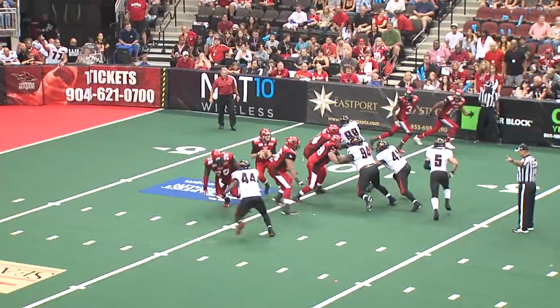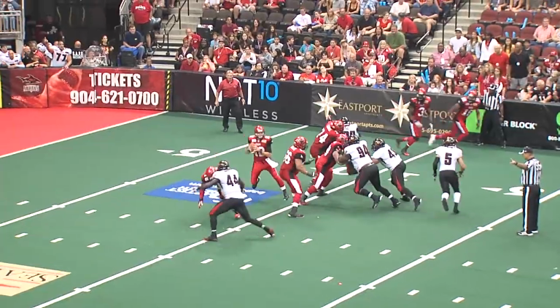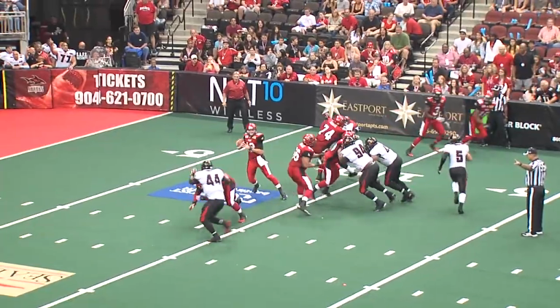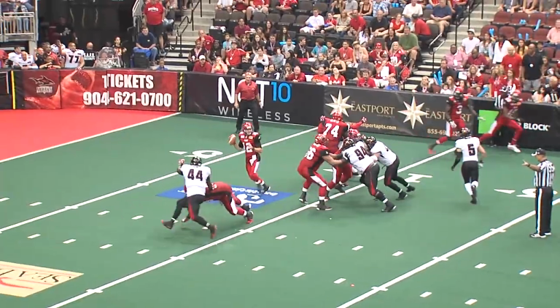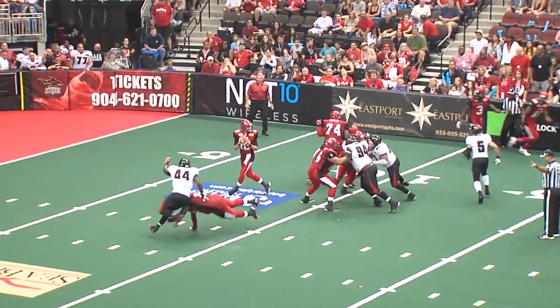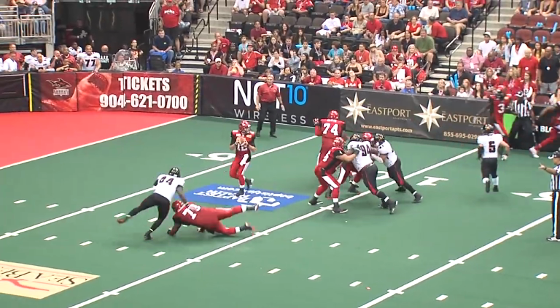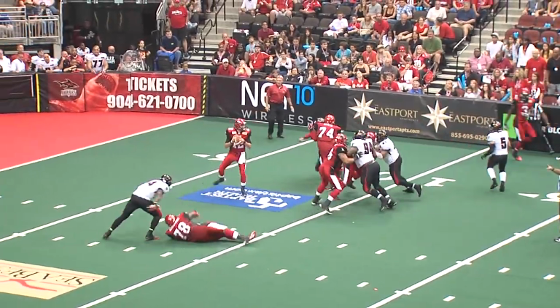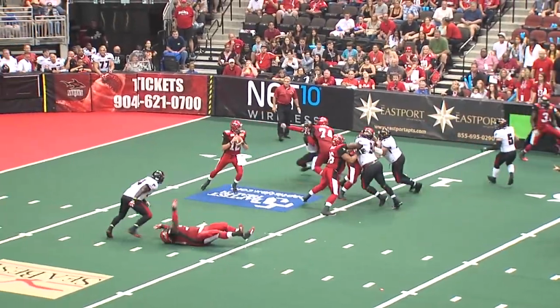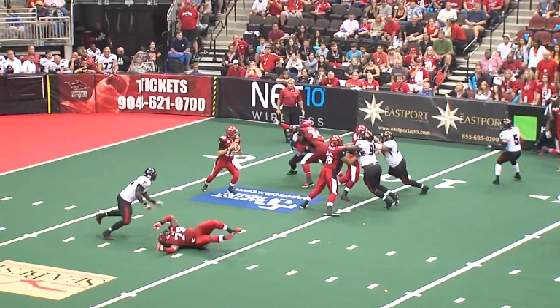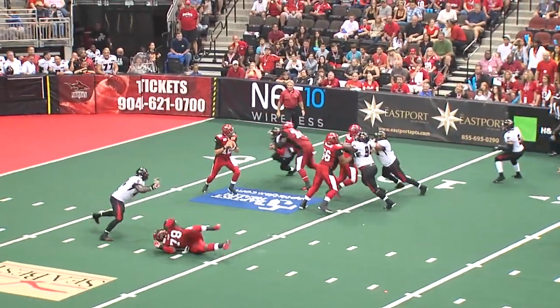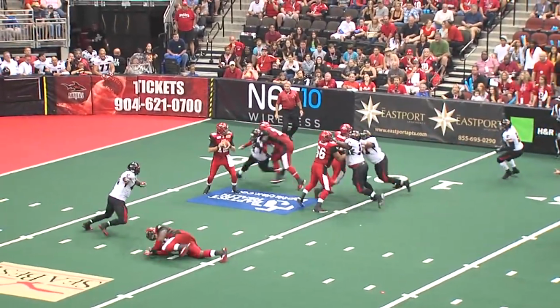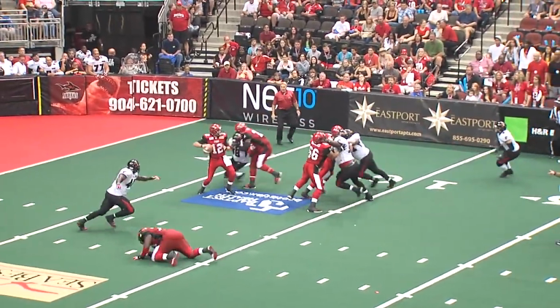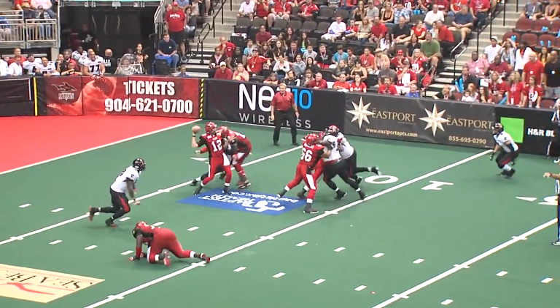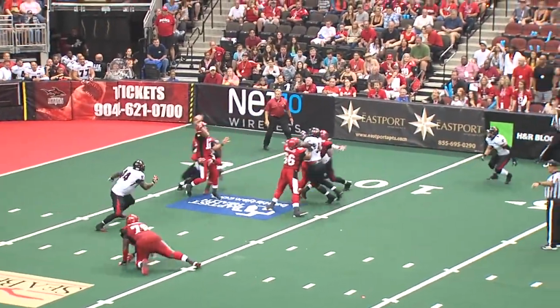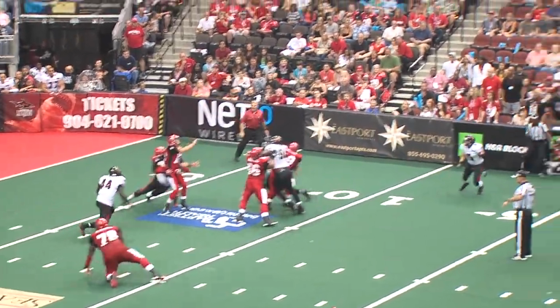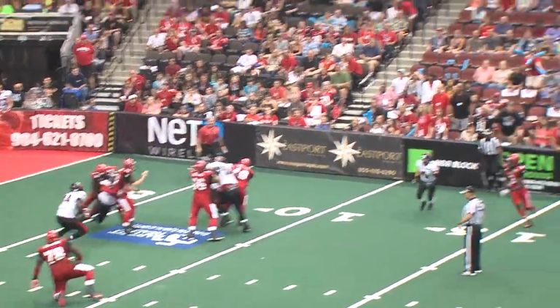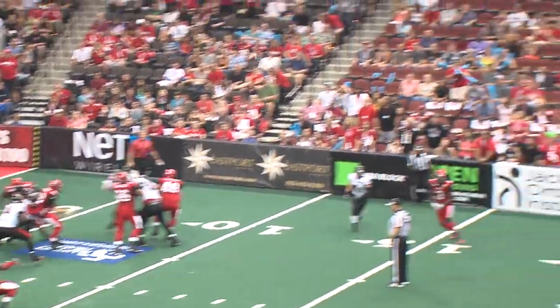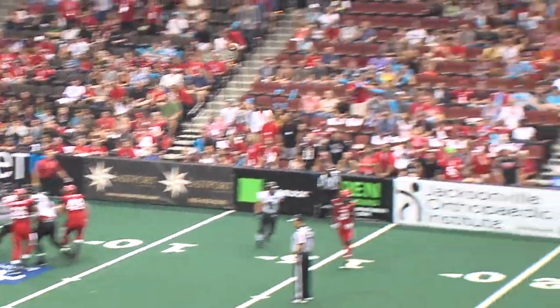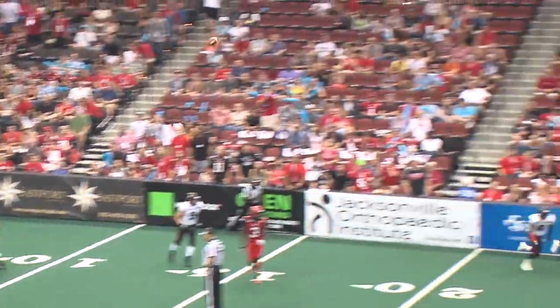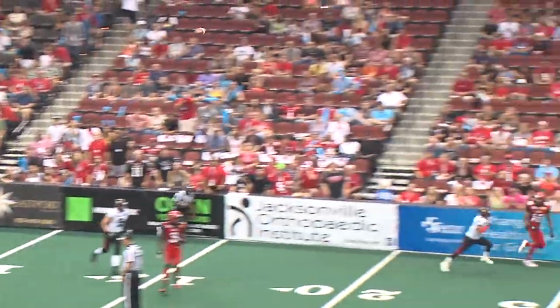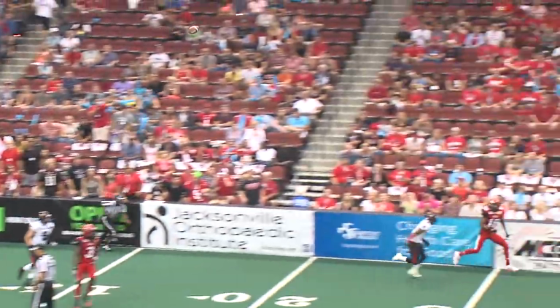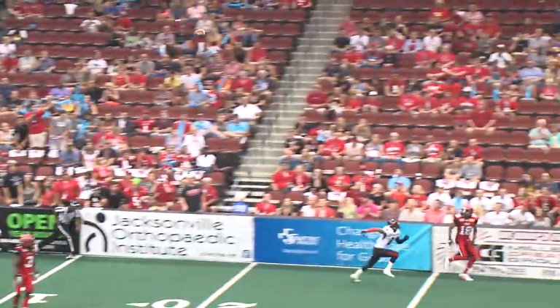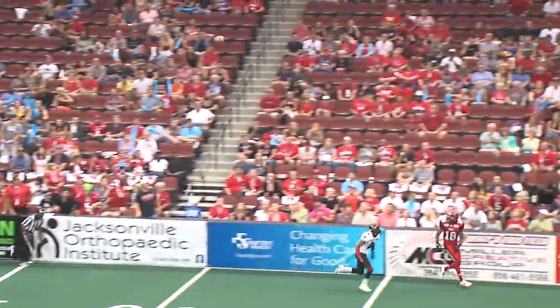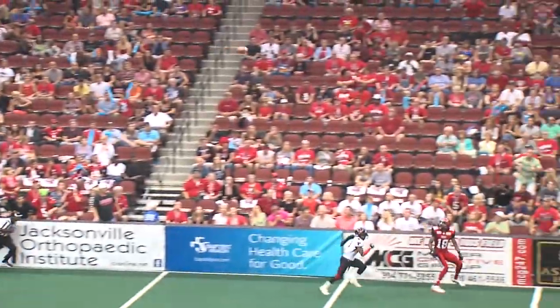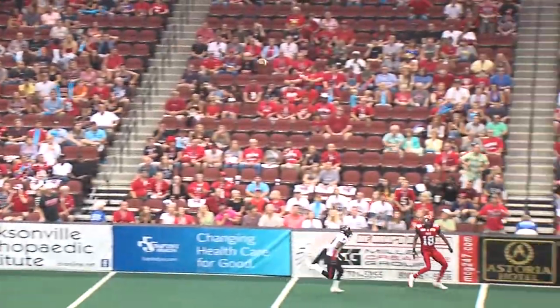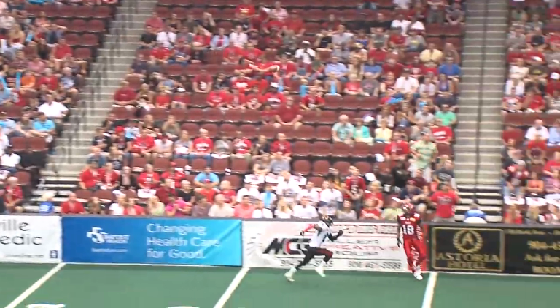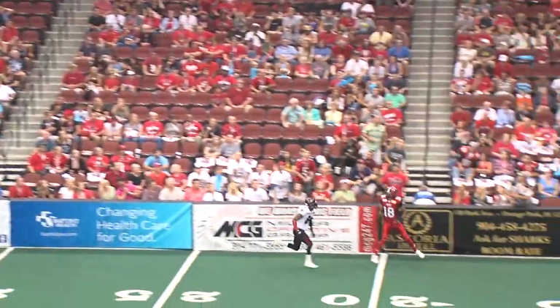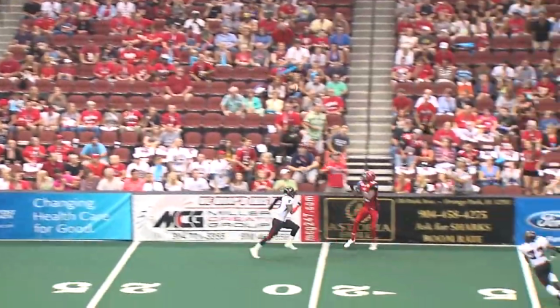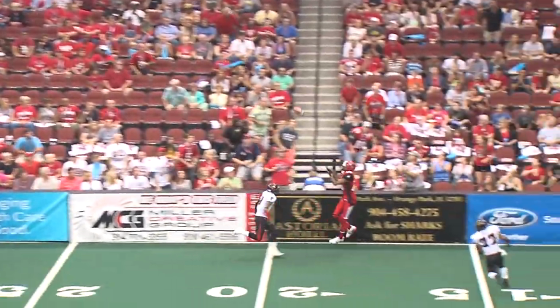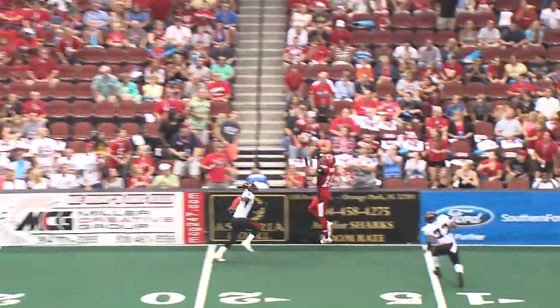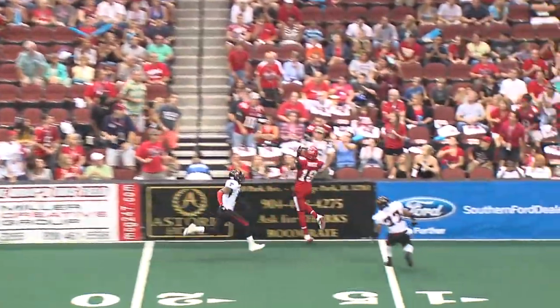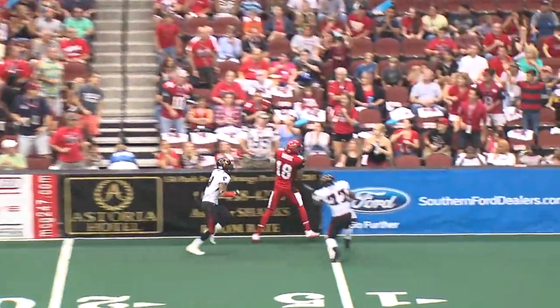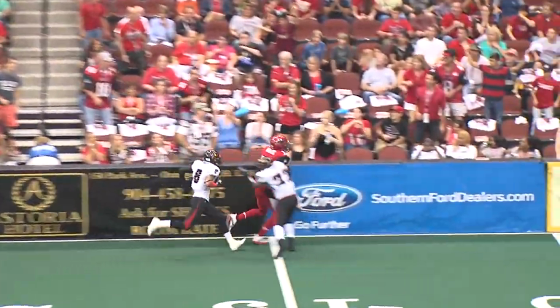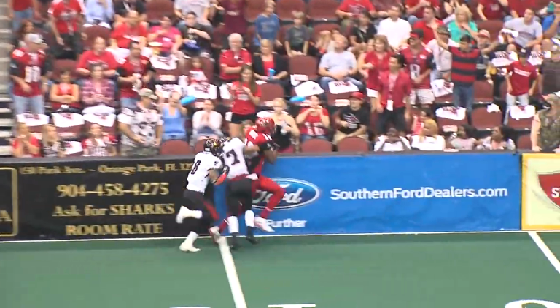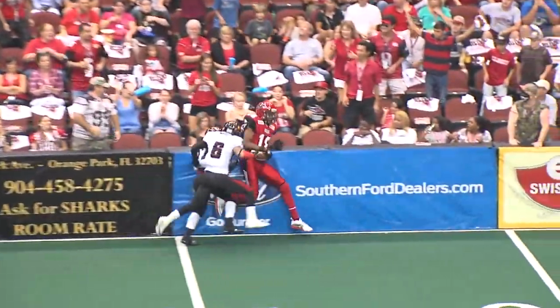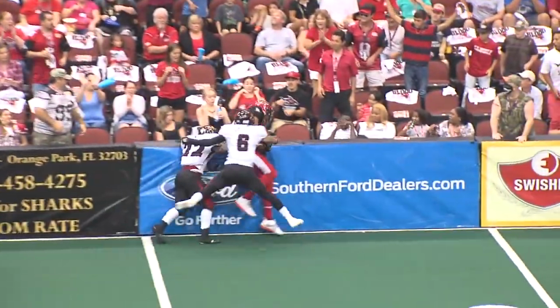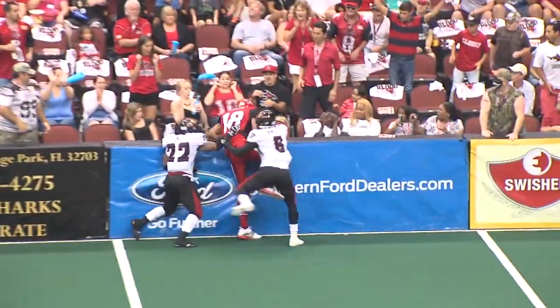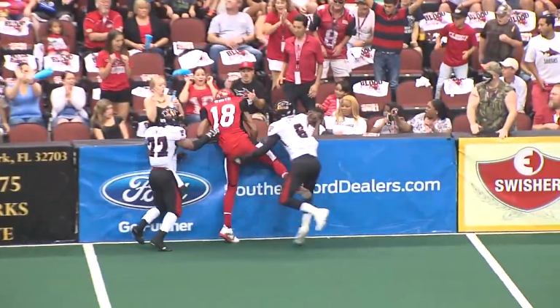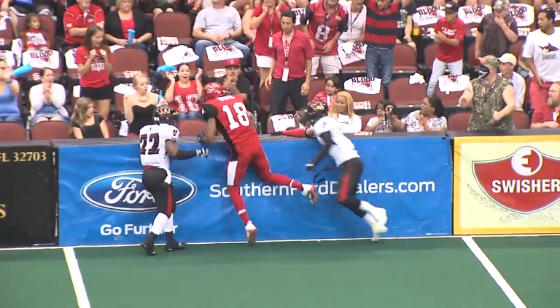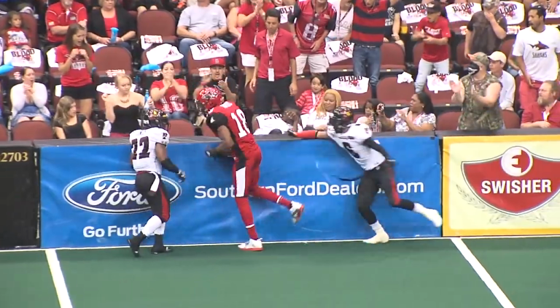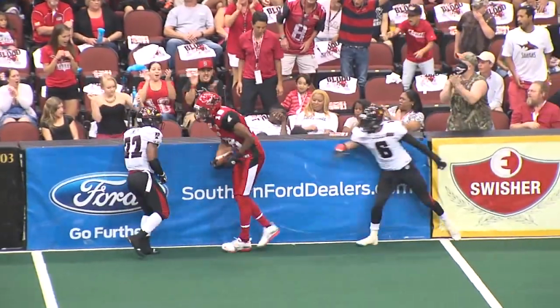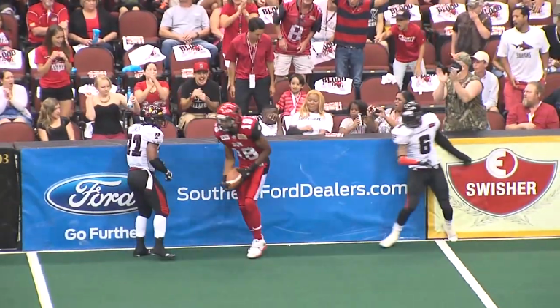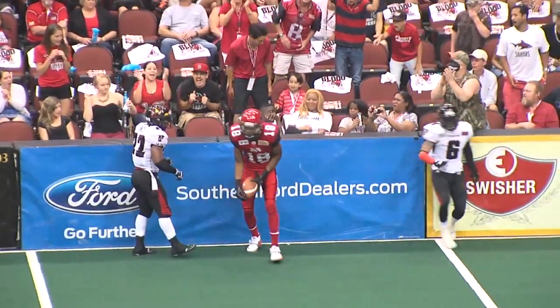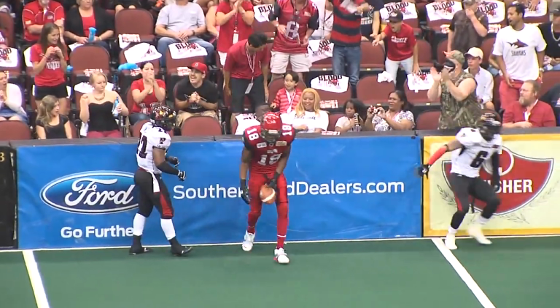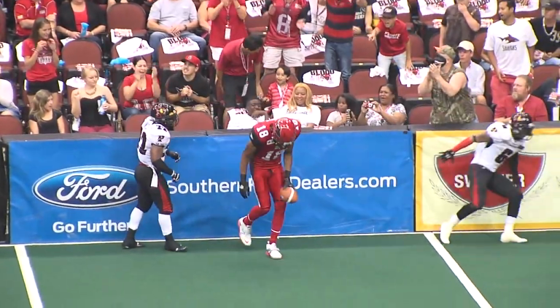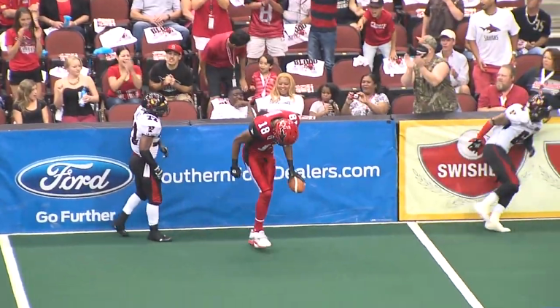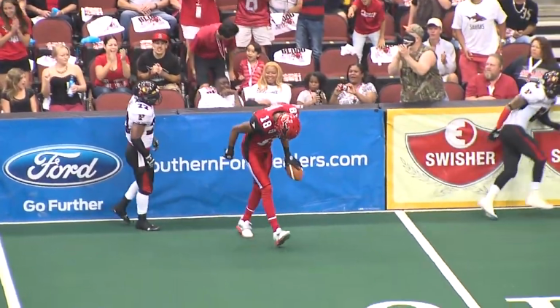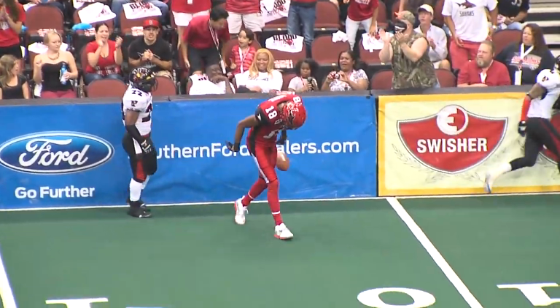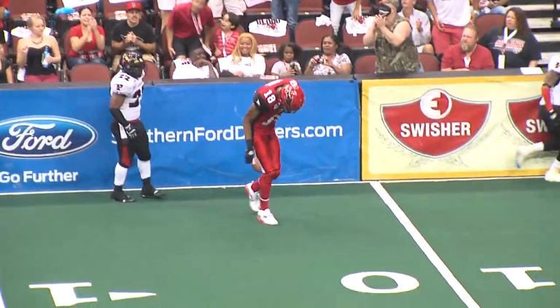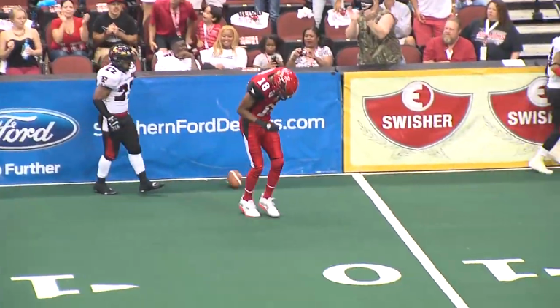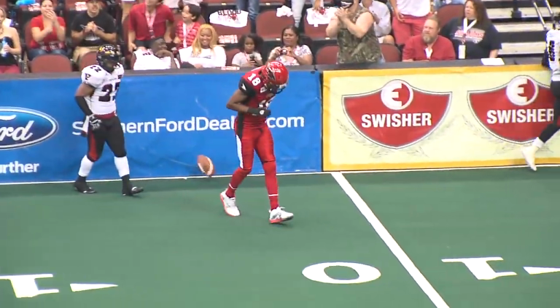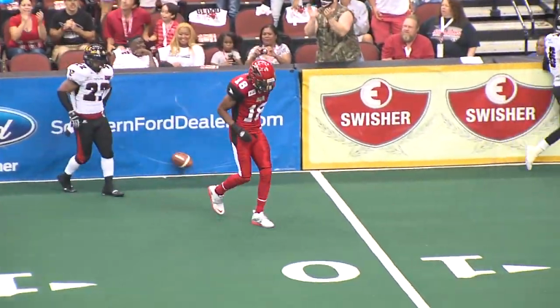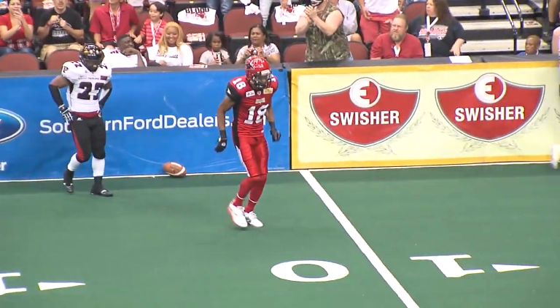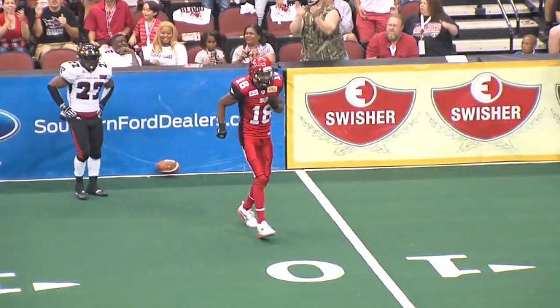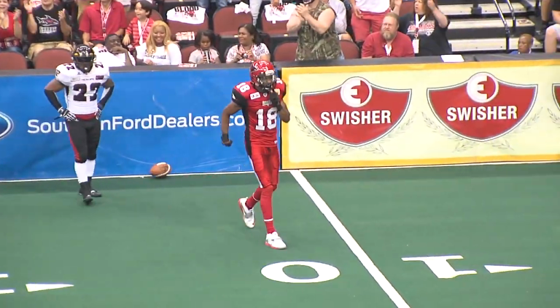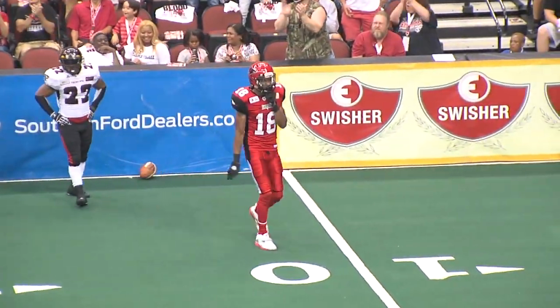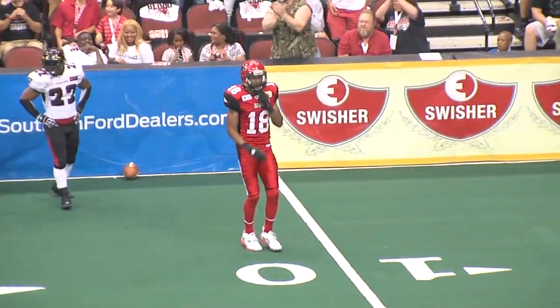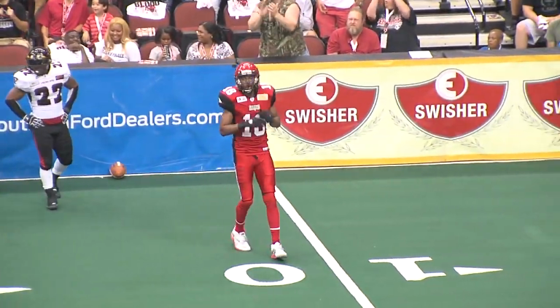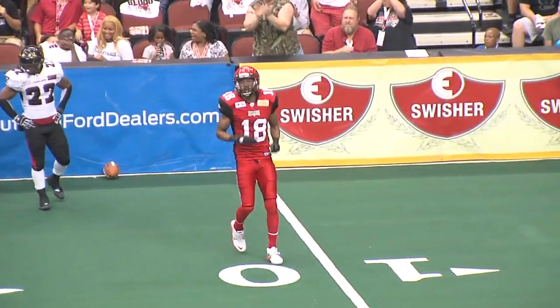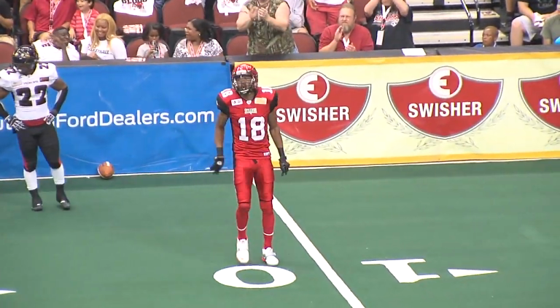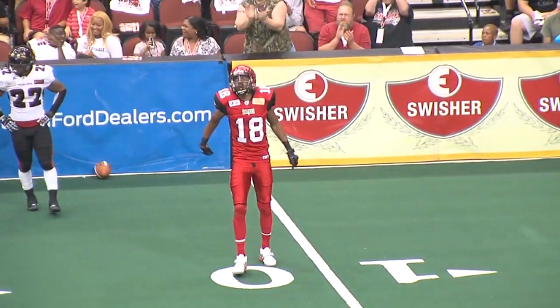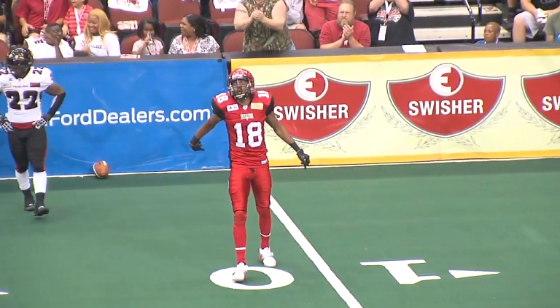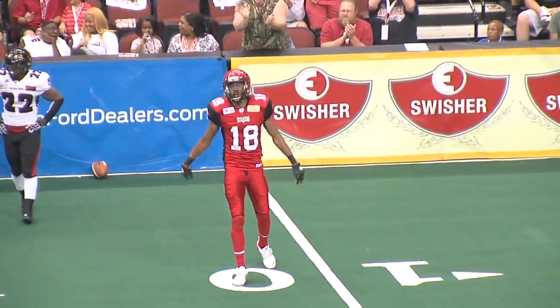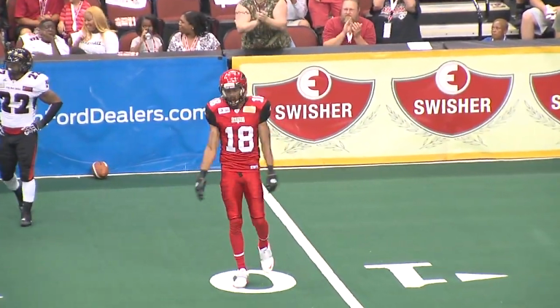Archer looking, Archer throwing, floating it down. Marquis makes the catch at the 15-yard line. First down, Jacksonville.